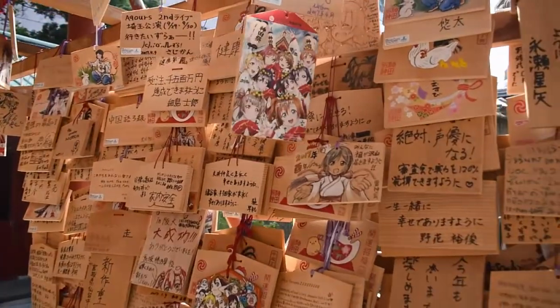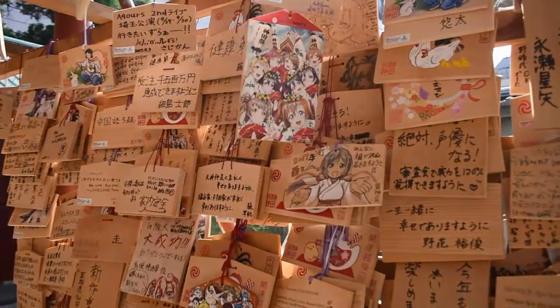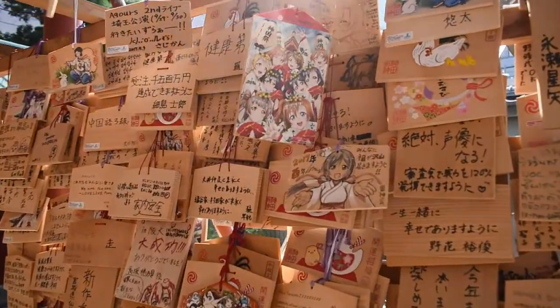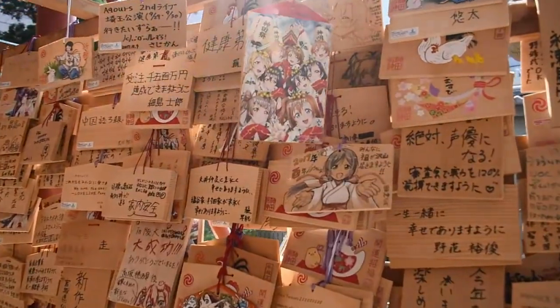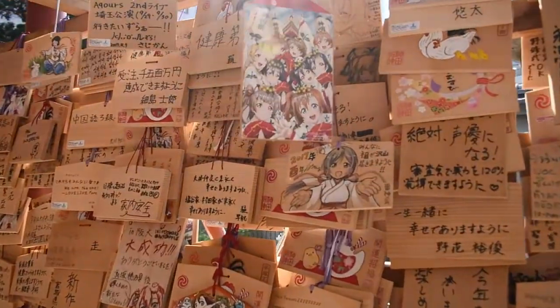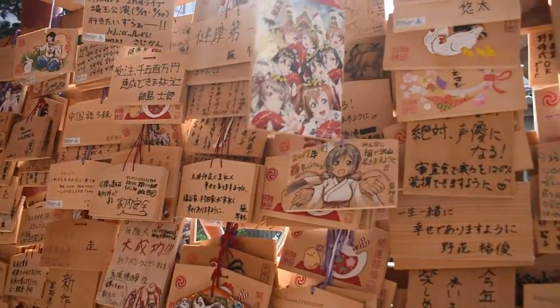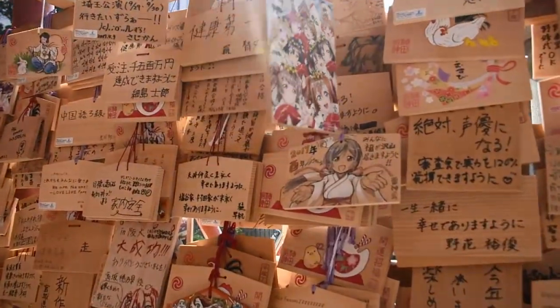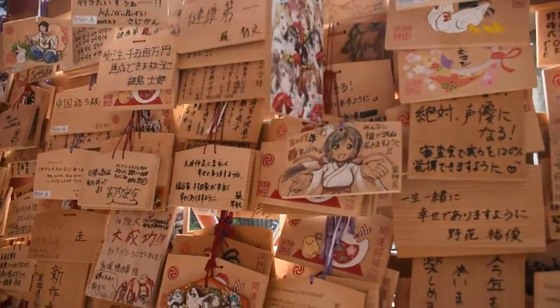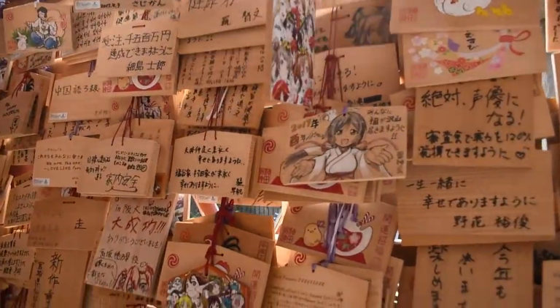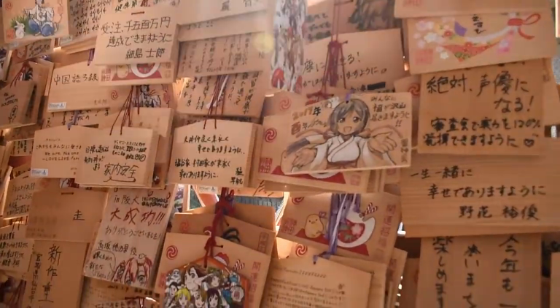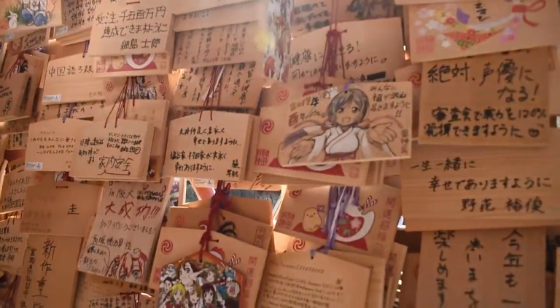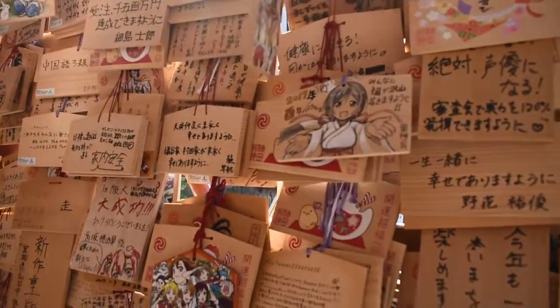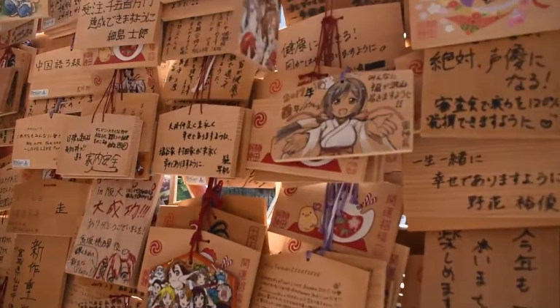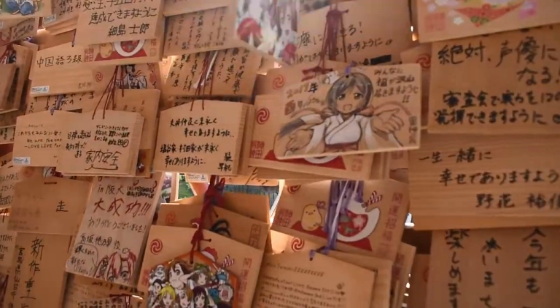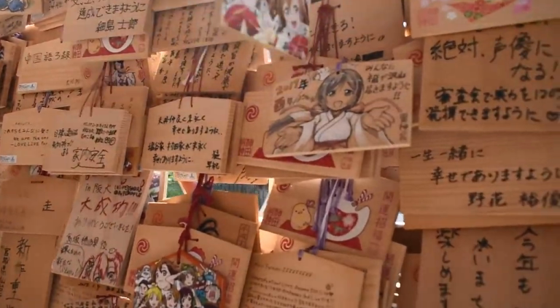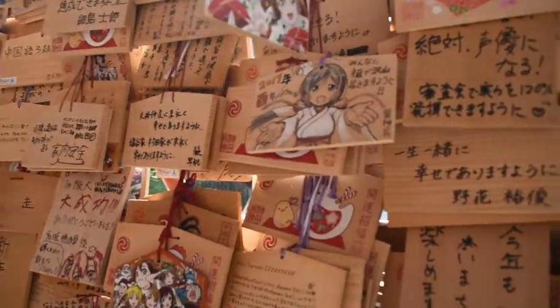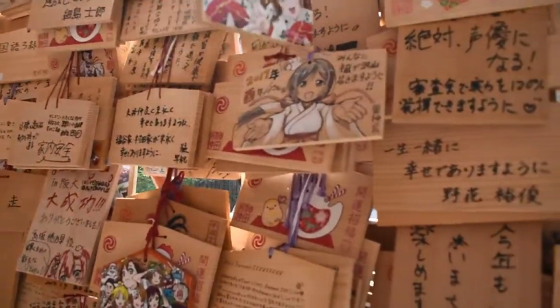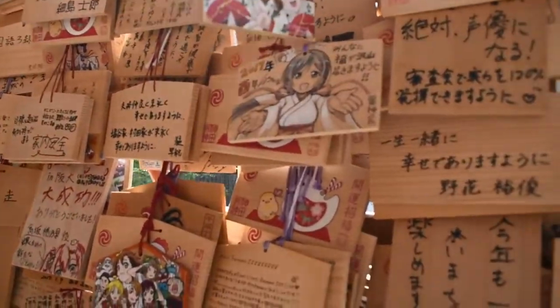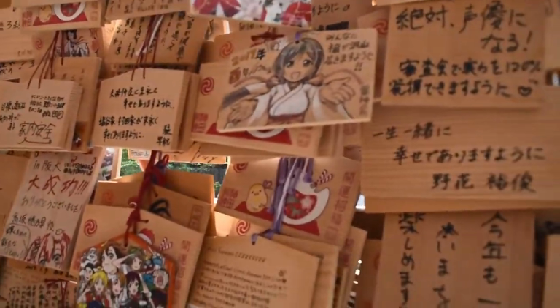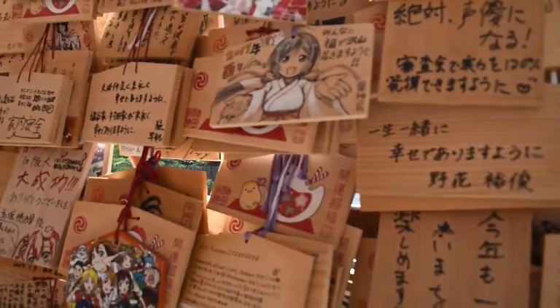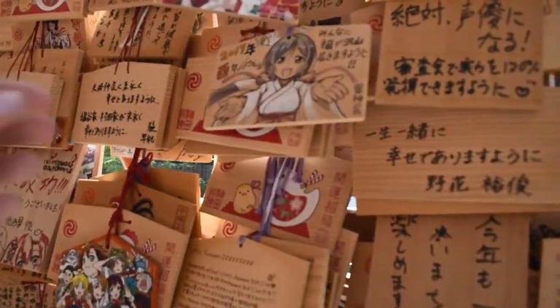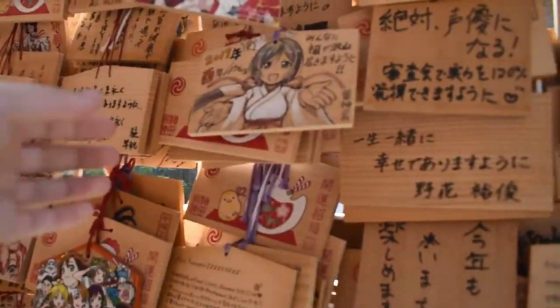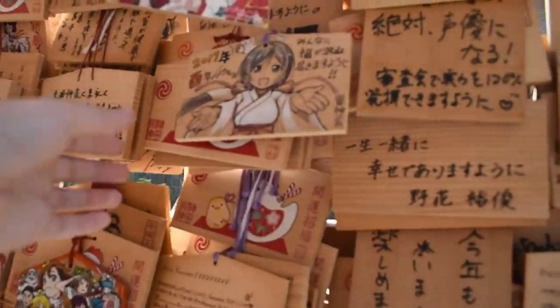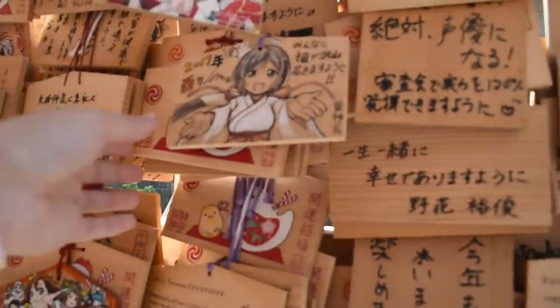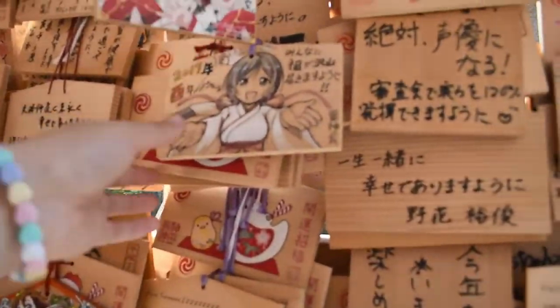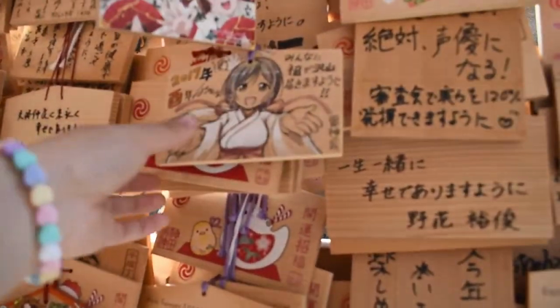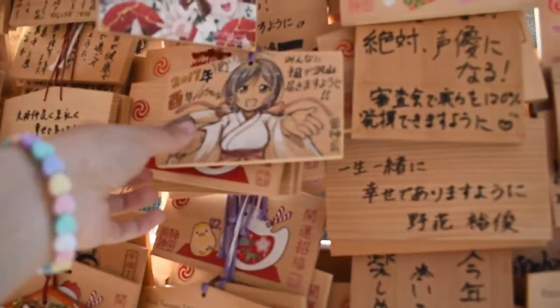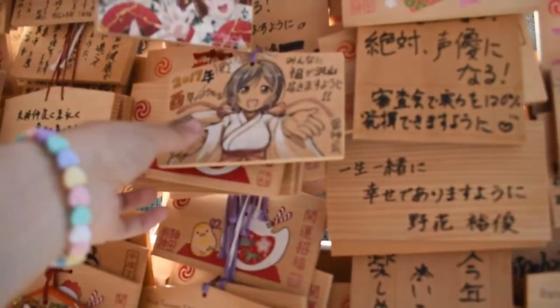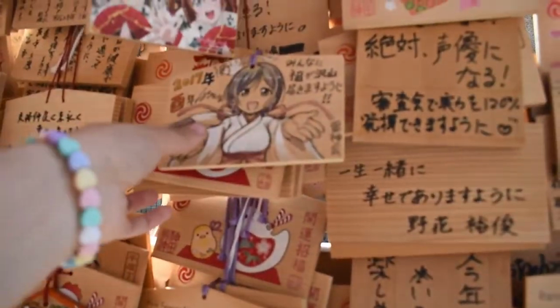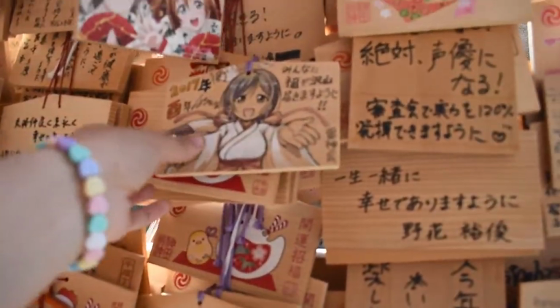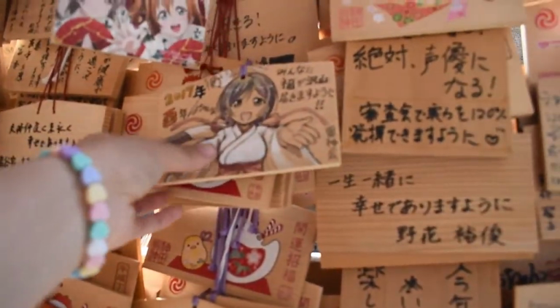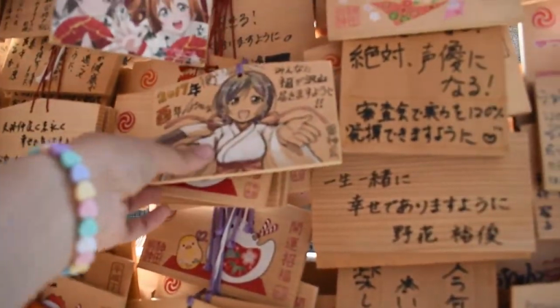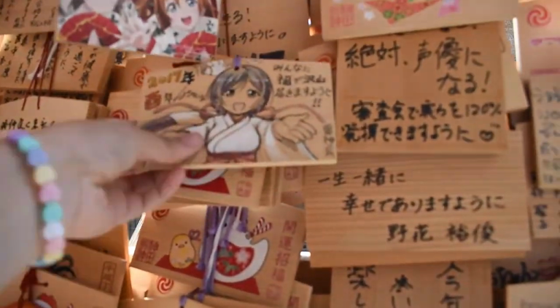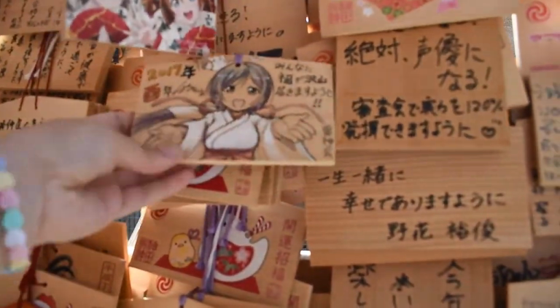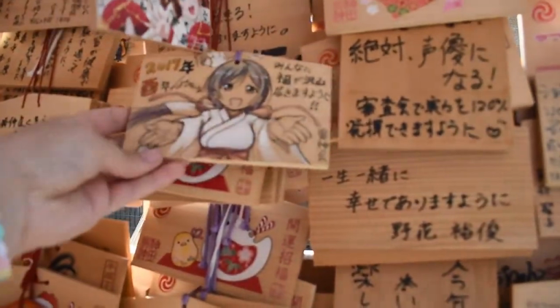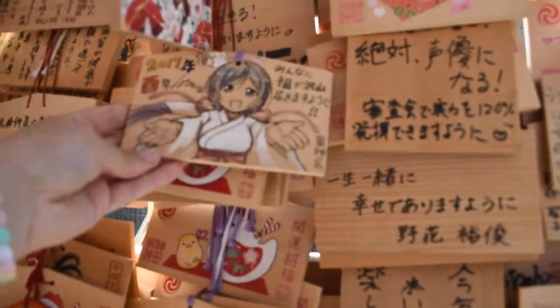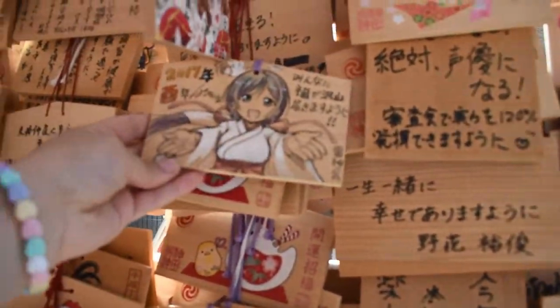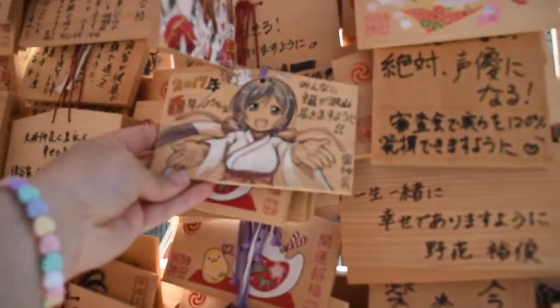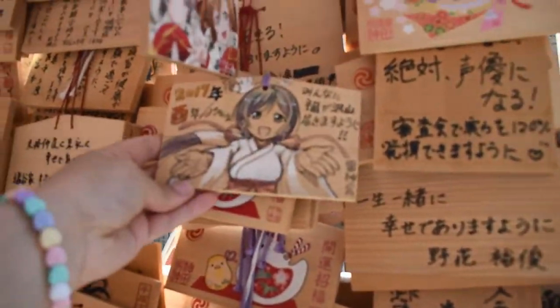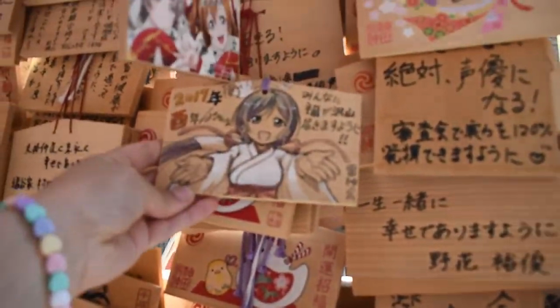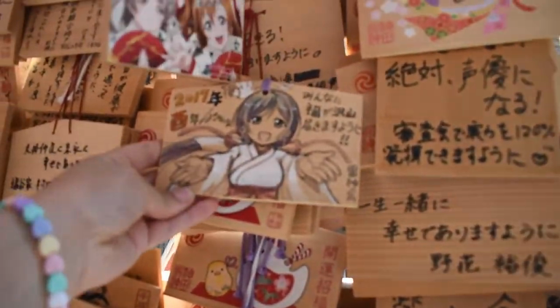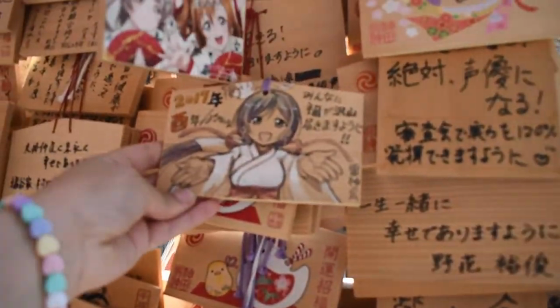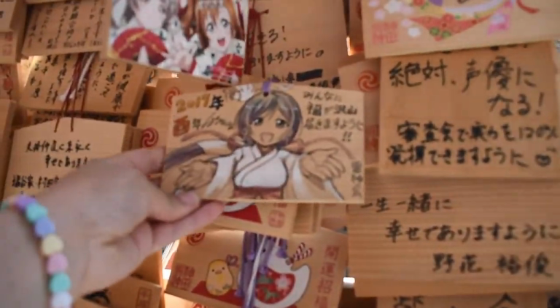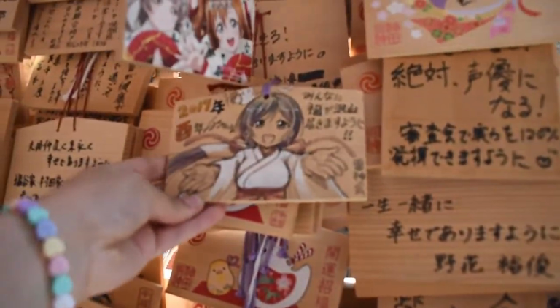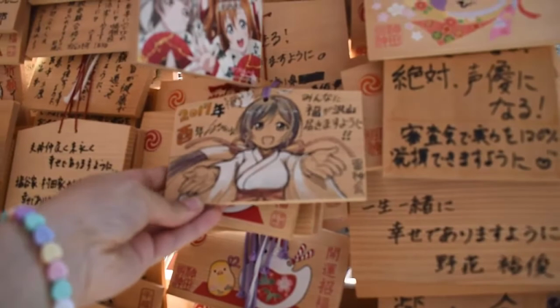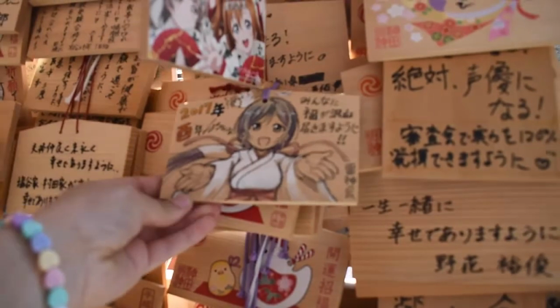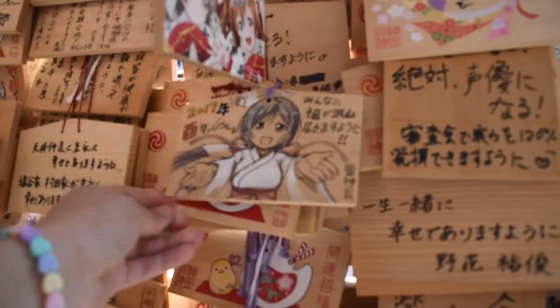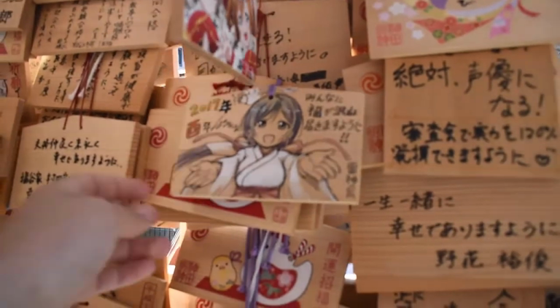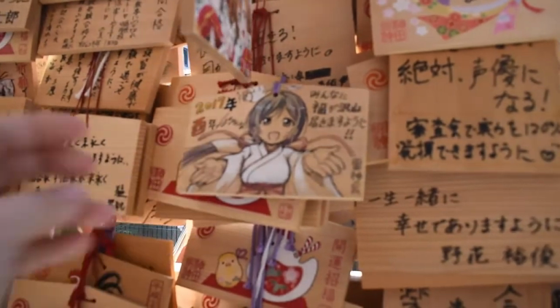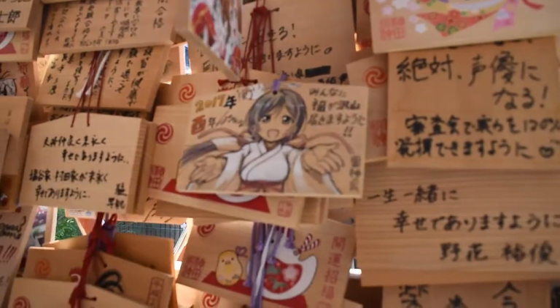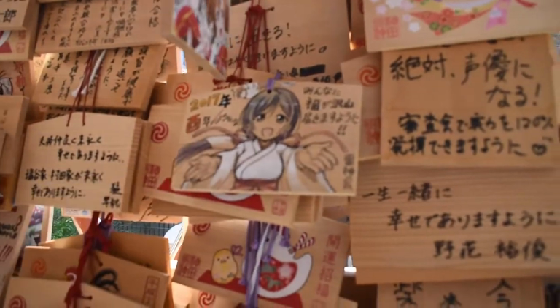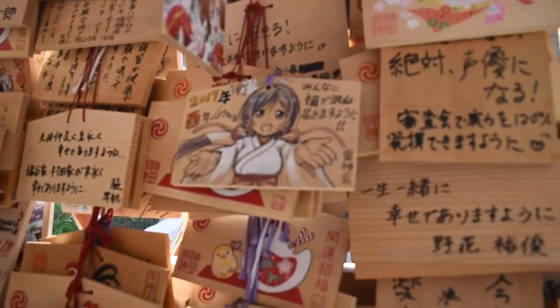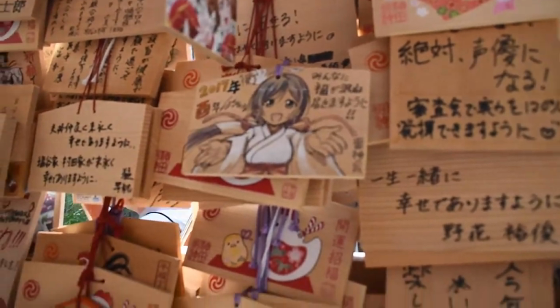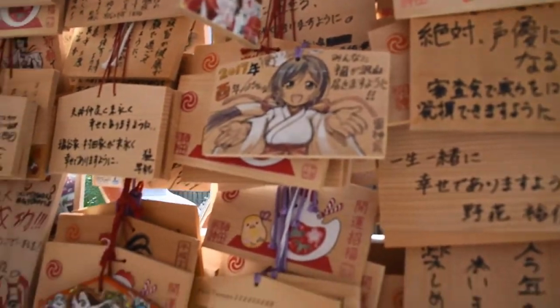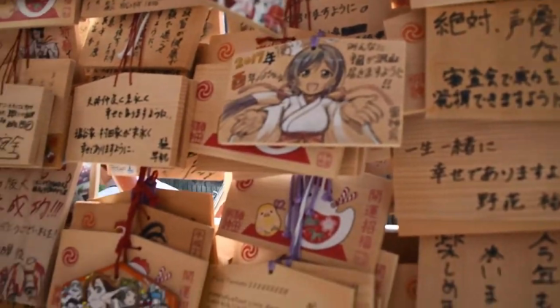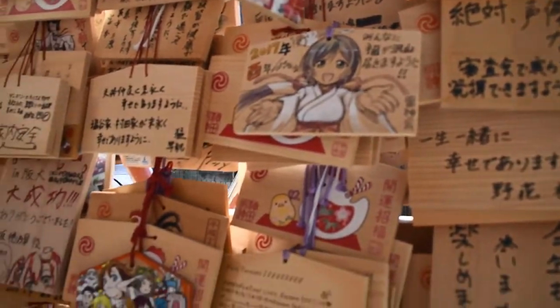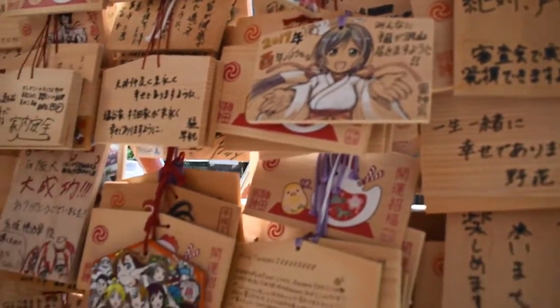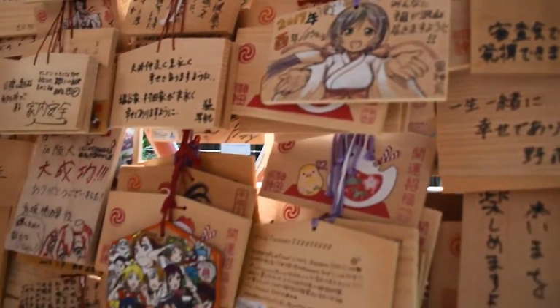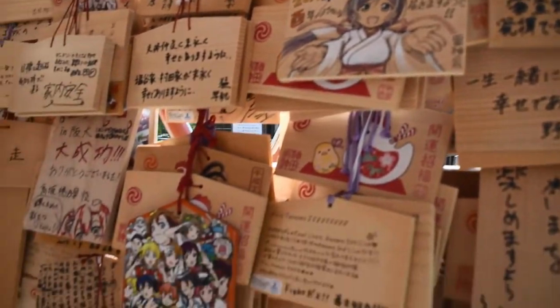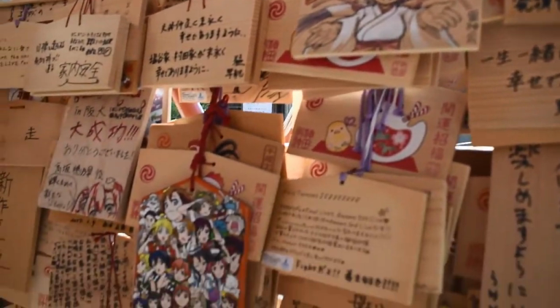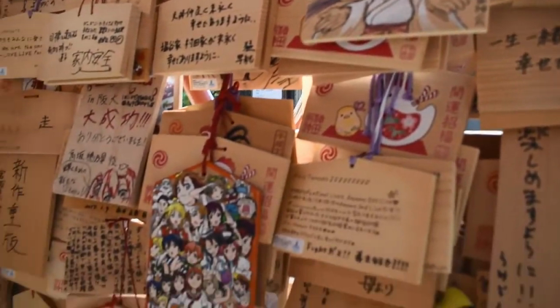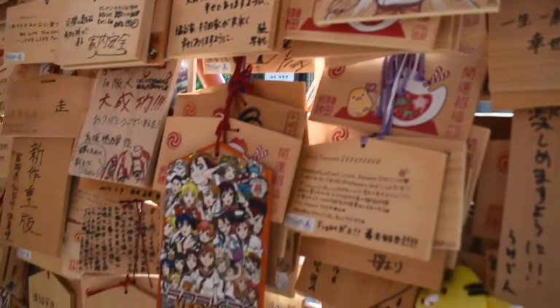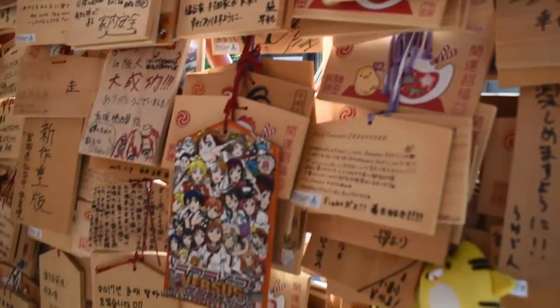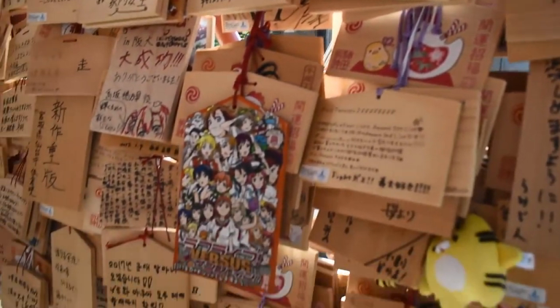And people have drawn on them some really amazingly skilled artwork — that's drawn on there by someone incredibly talented.